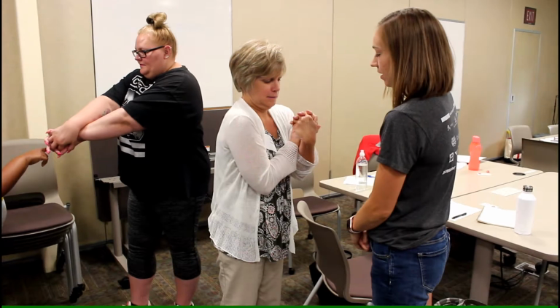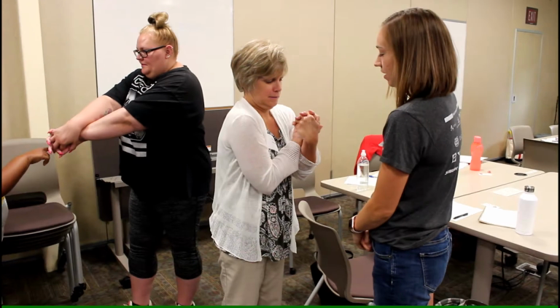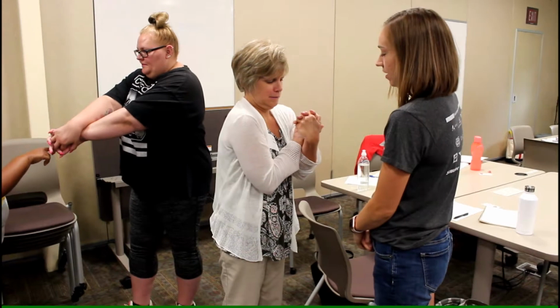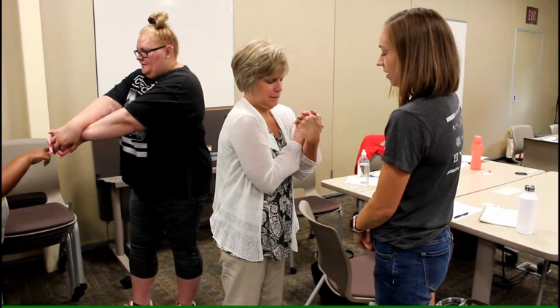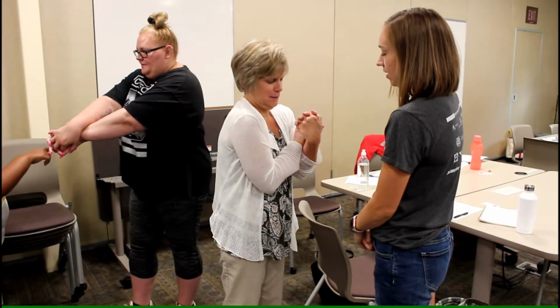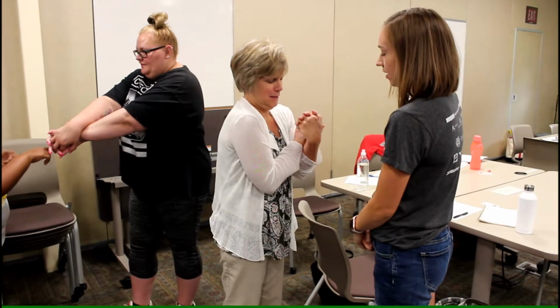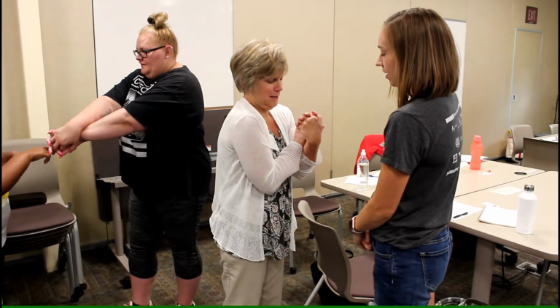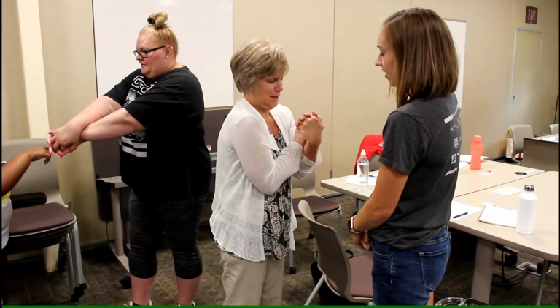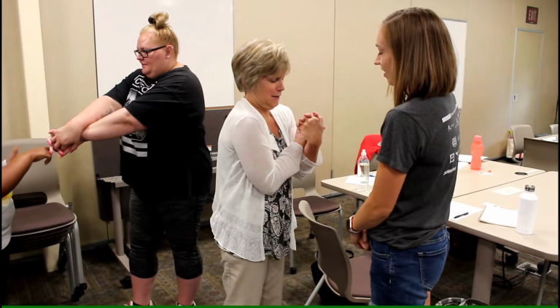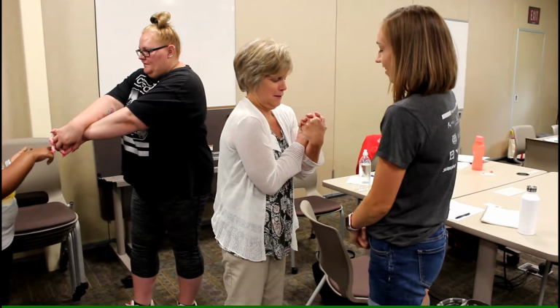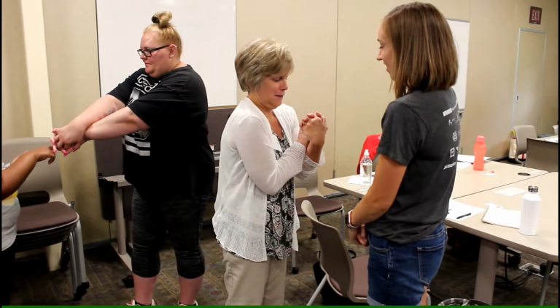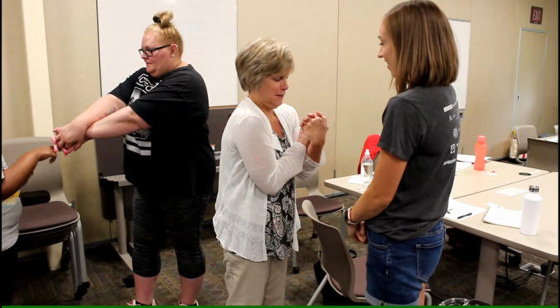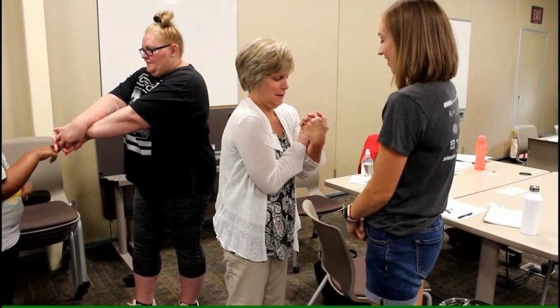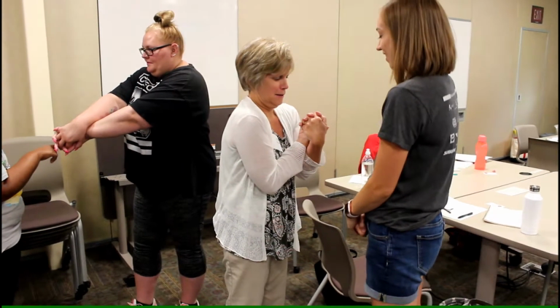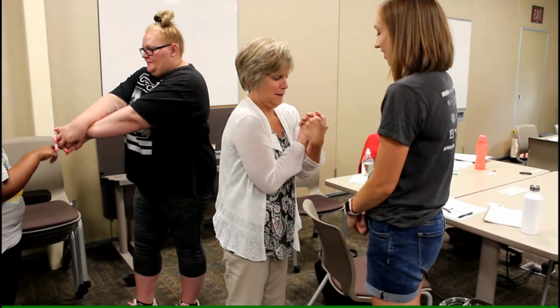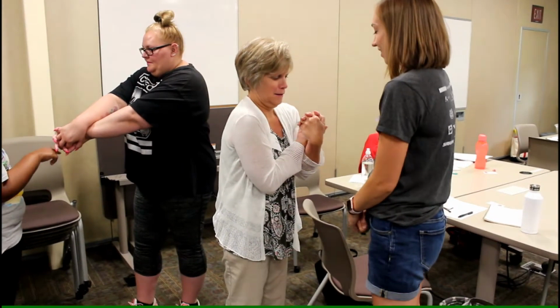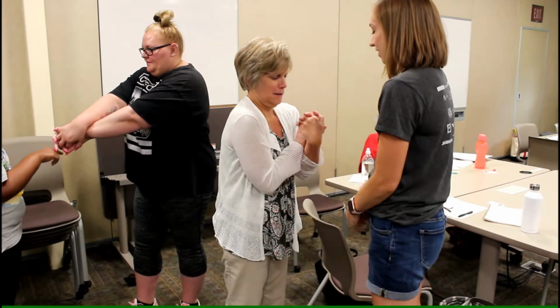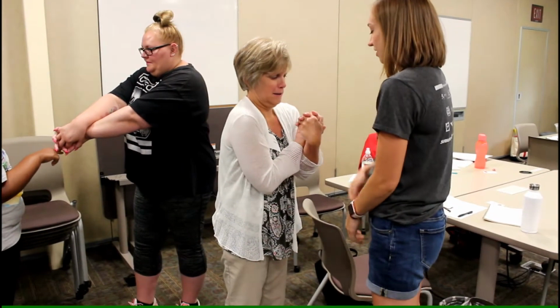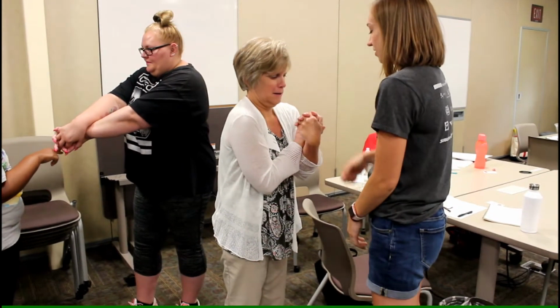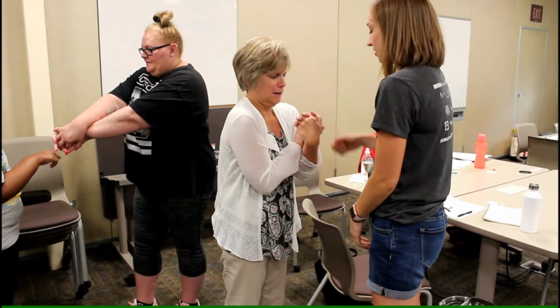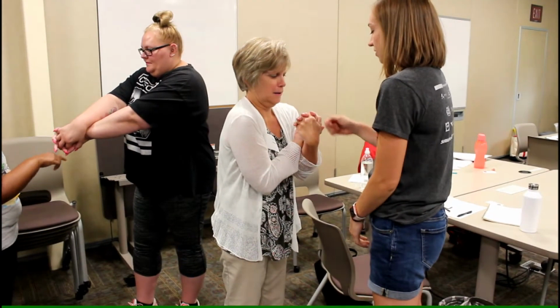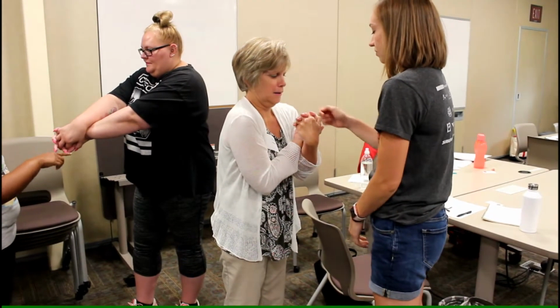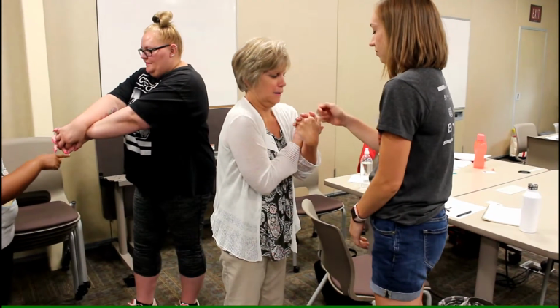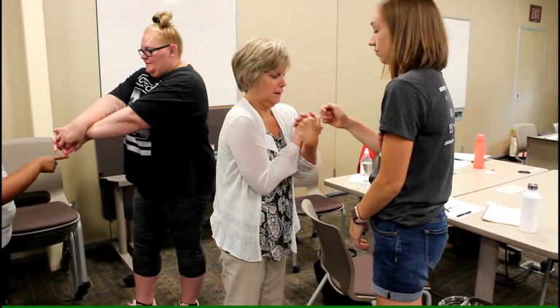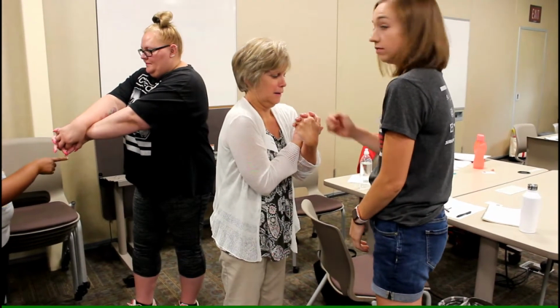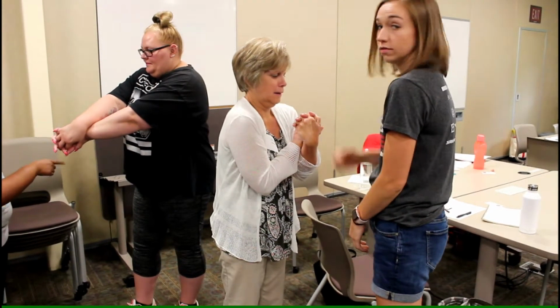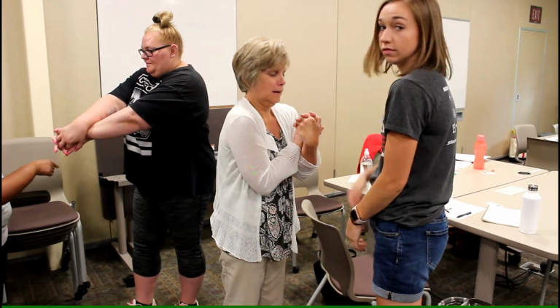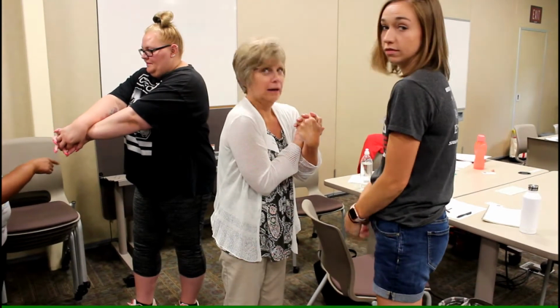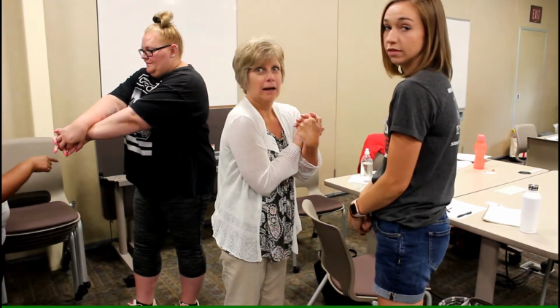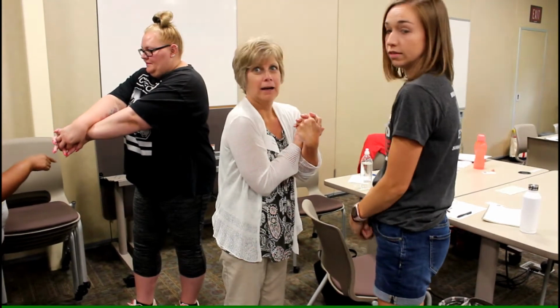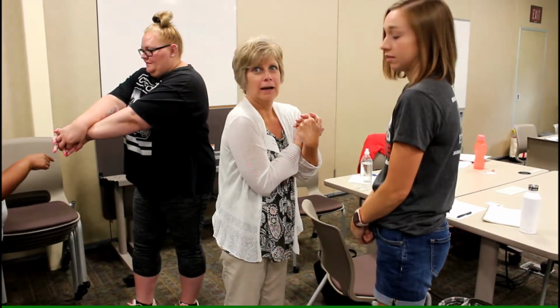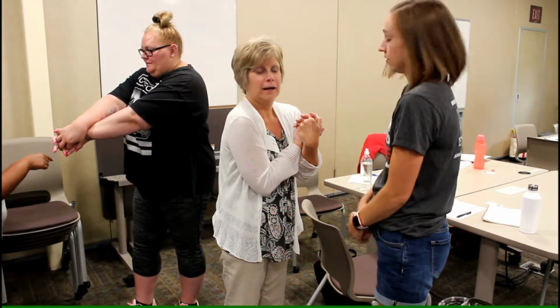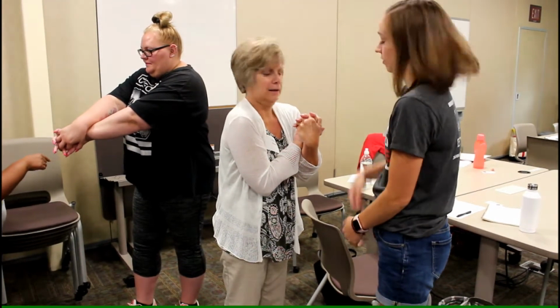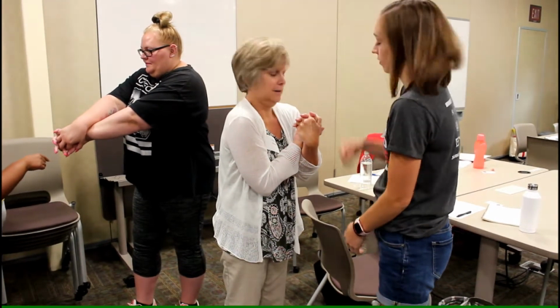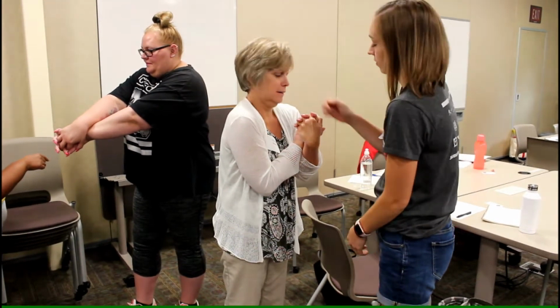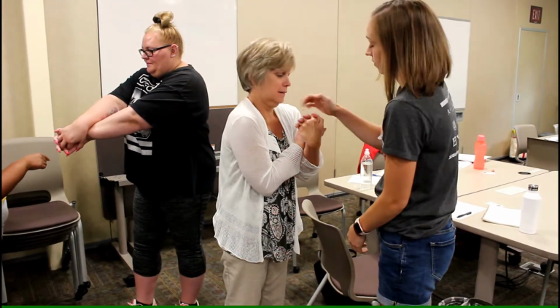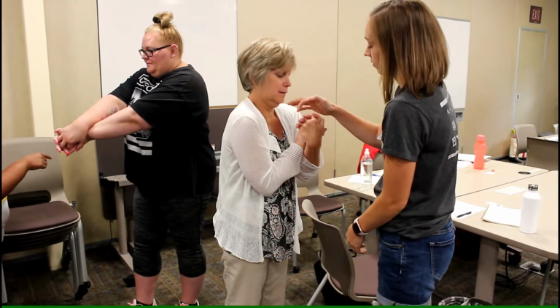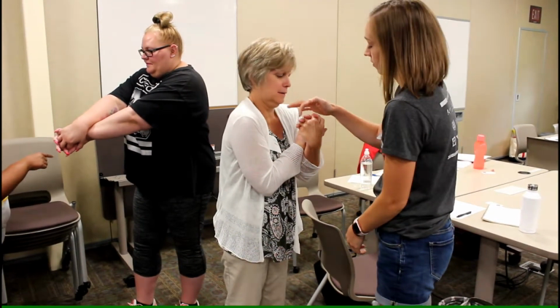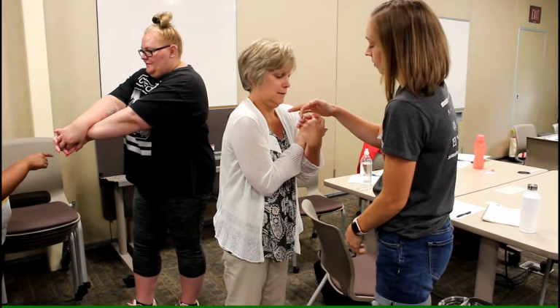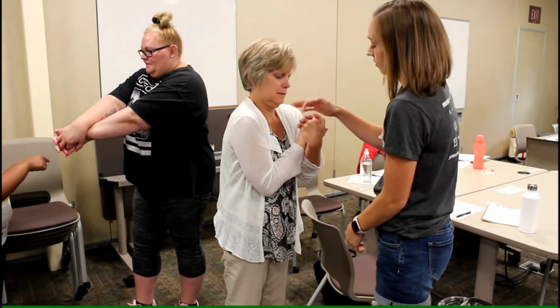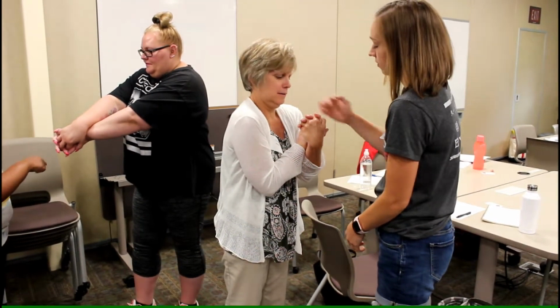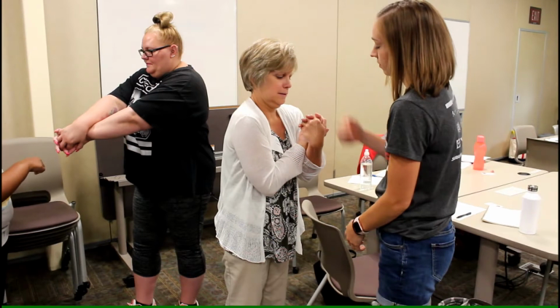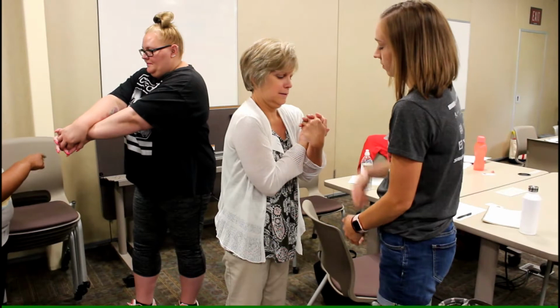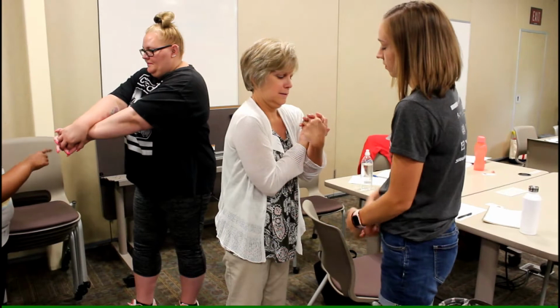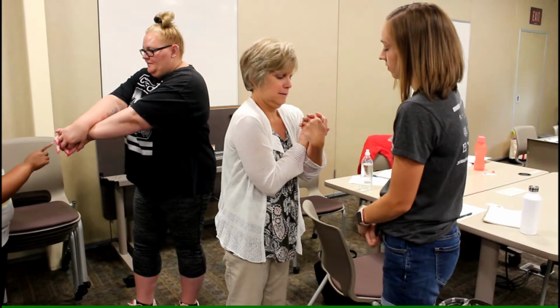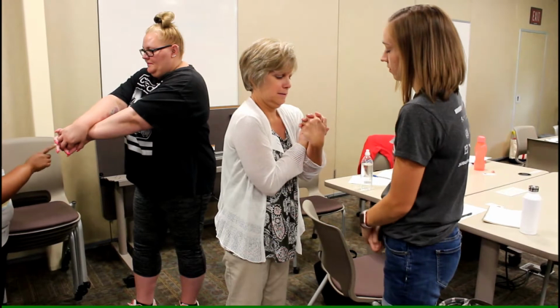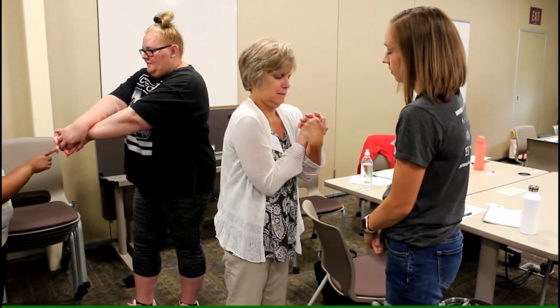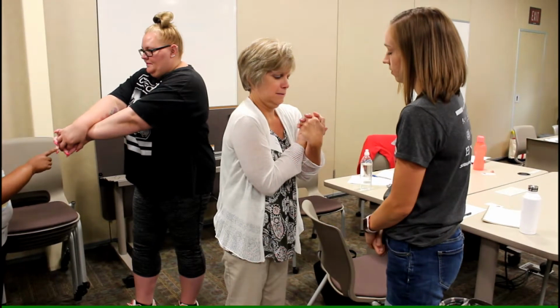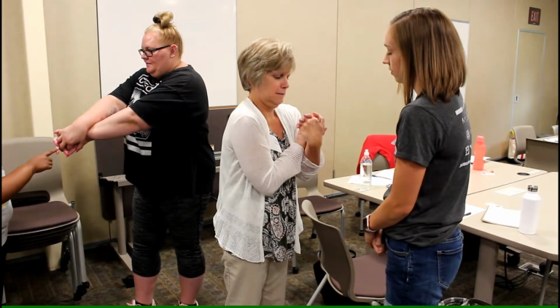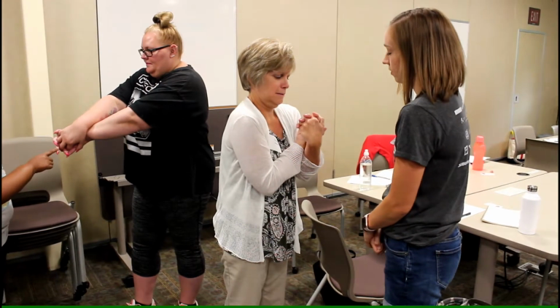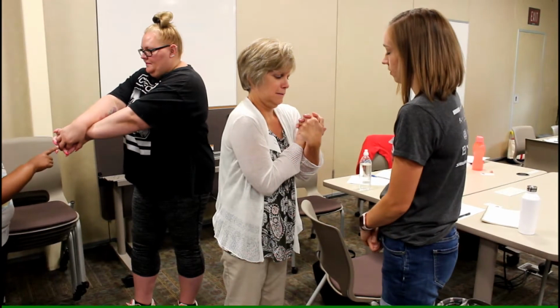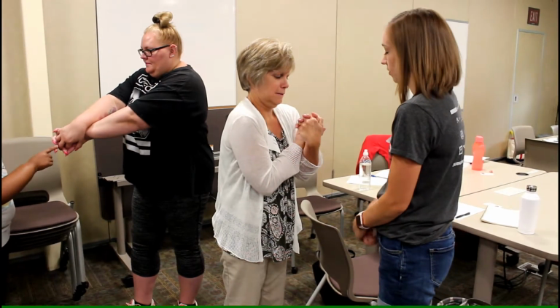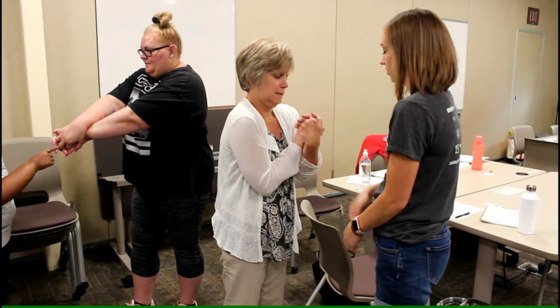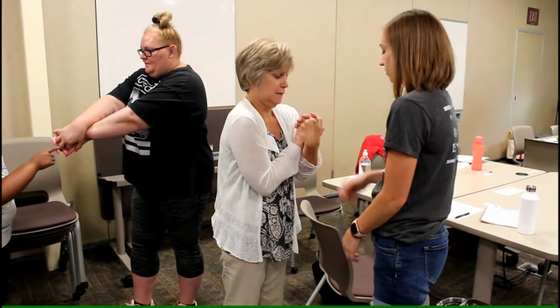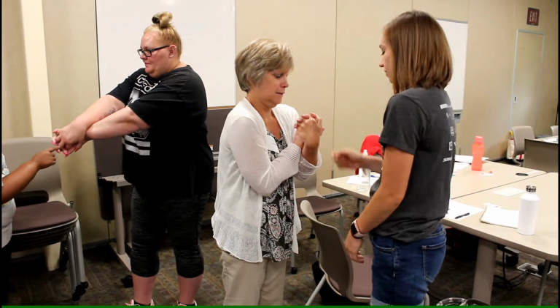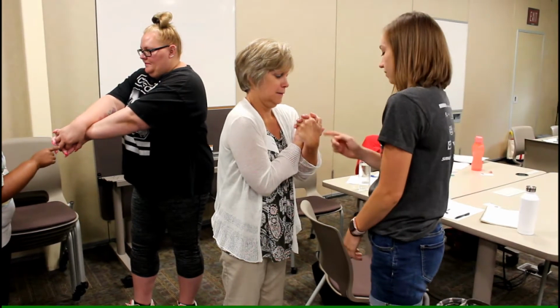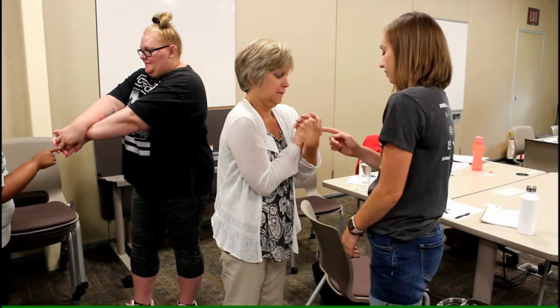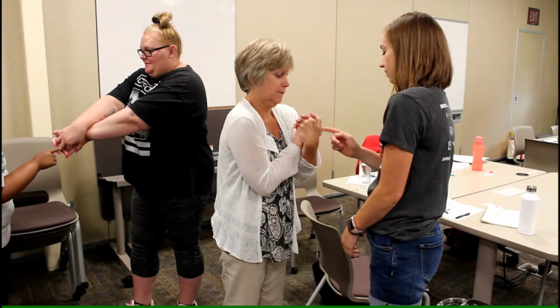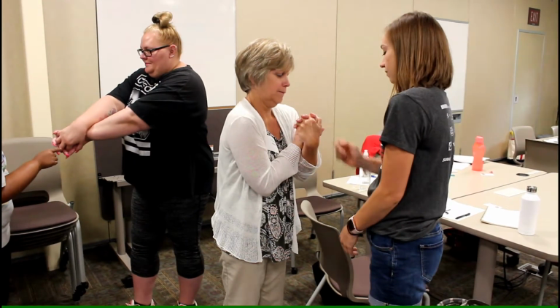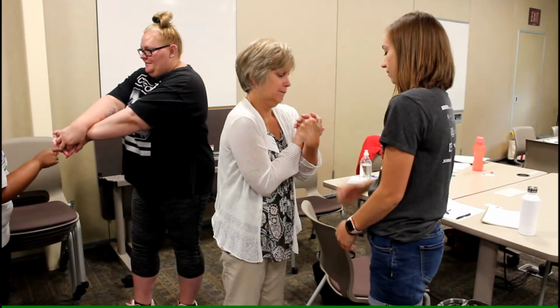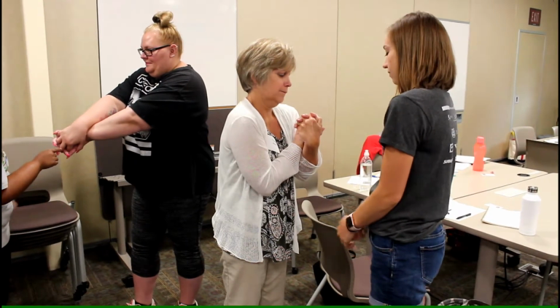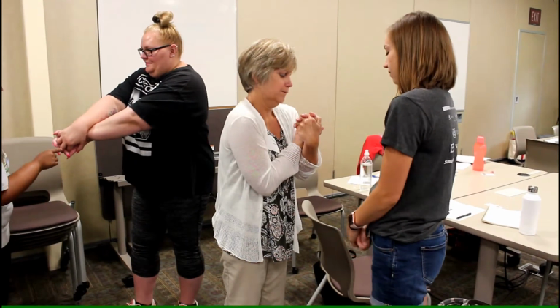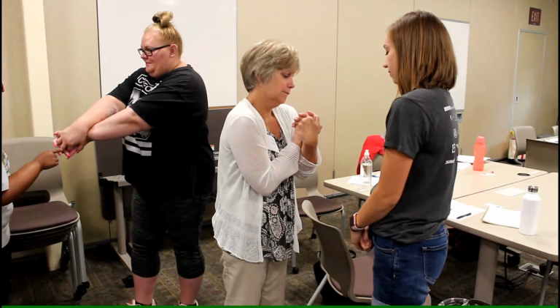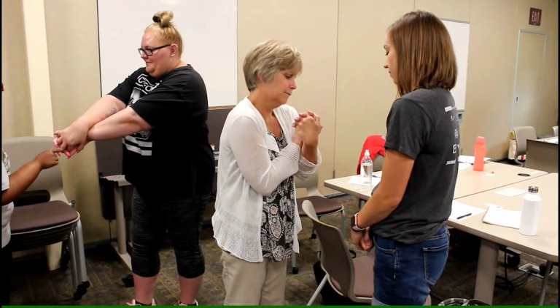And now try touching the finger. That's my finger — oh, I can't. Anyway.